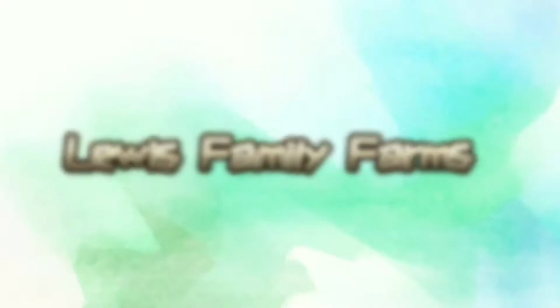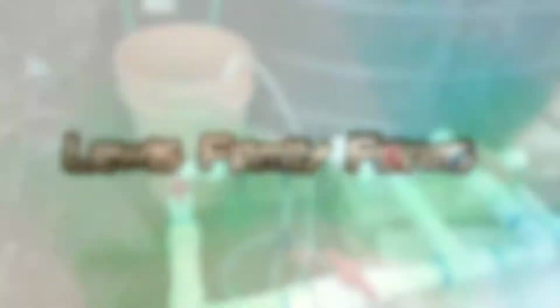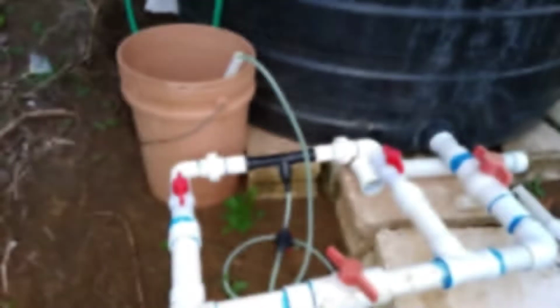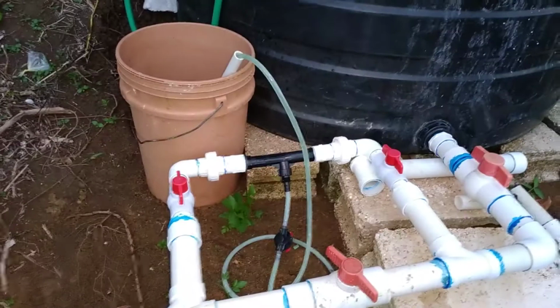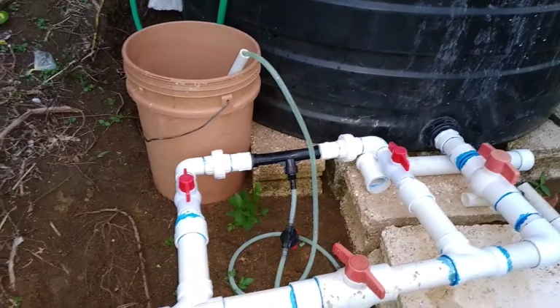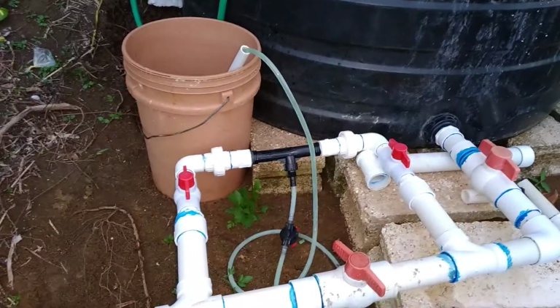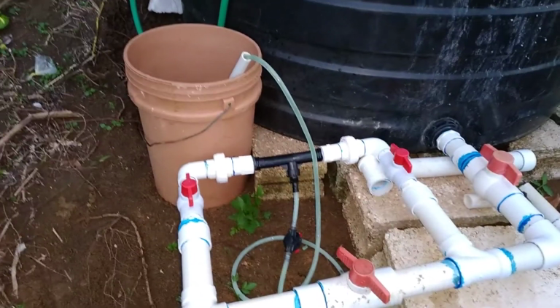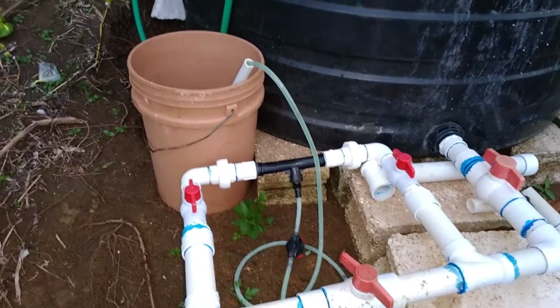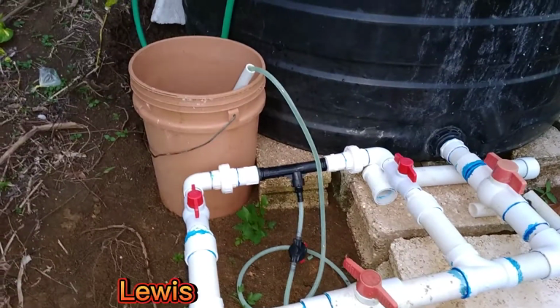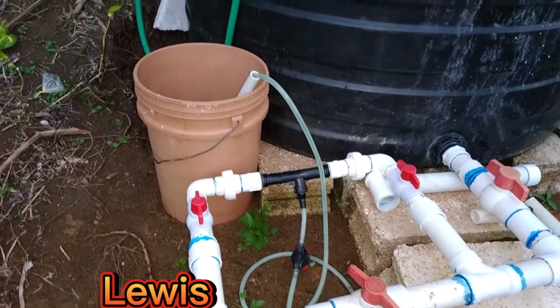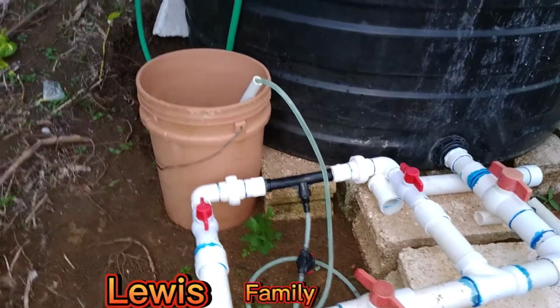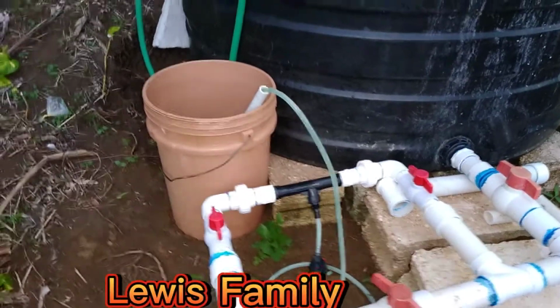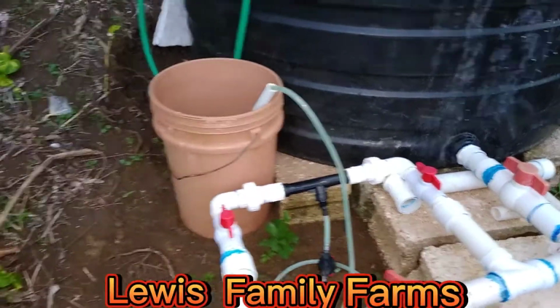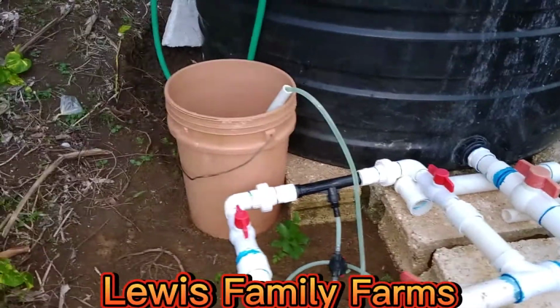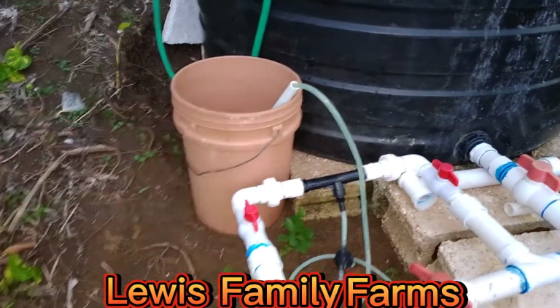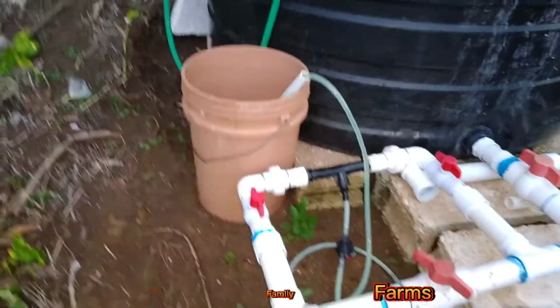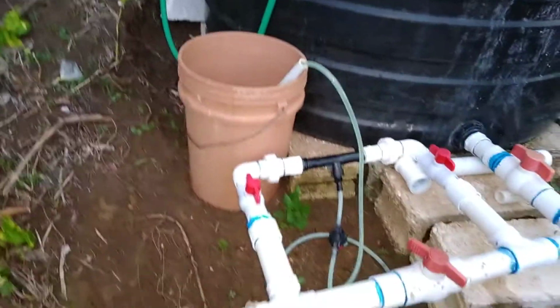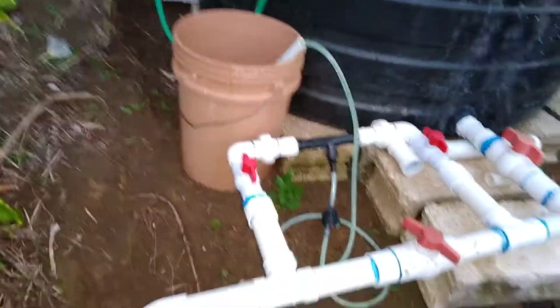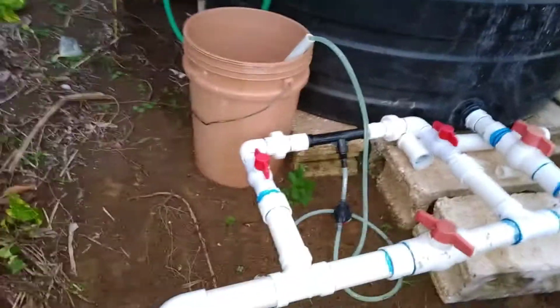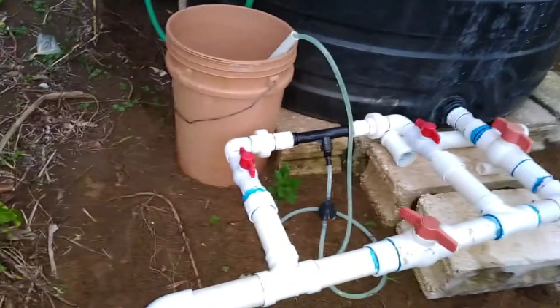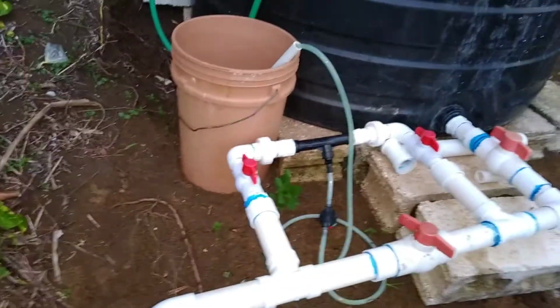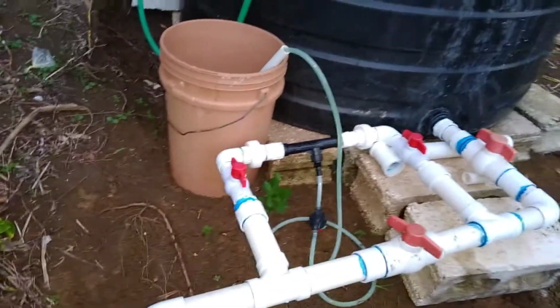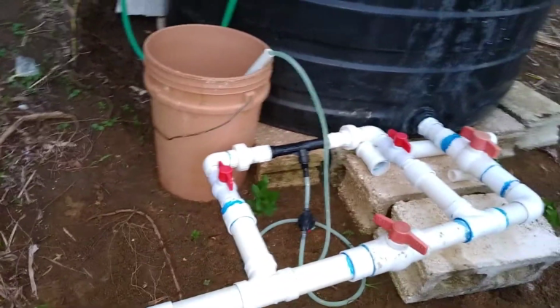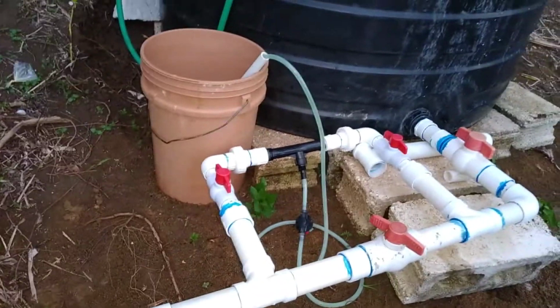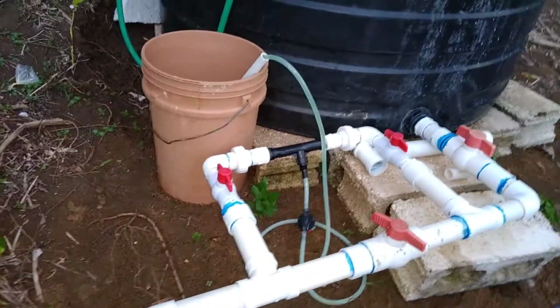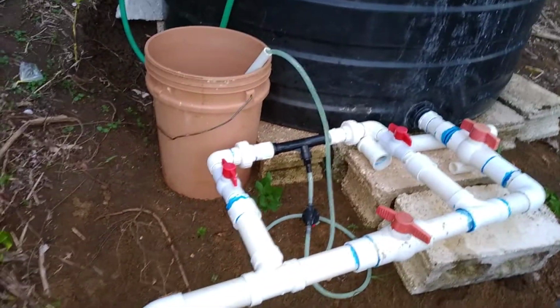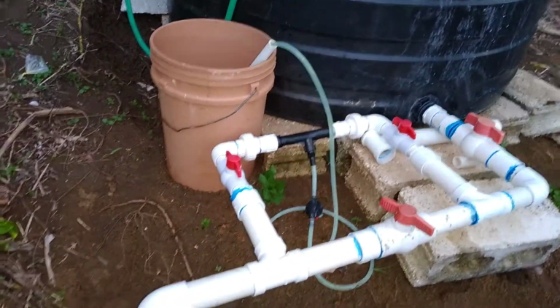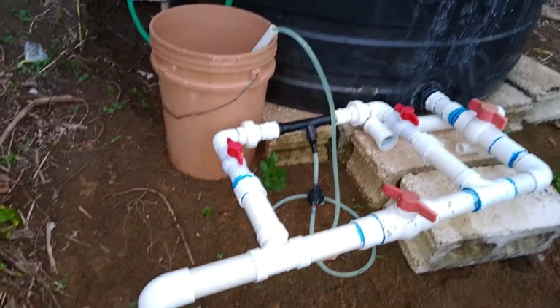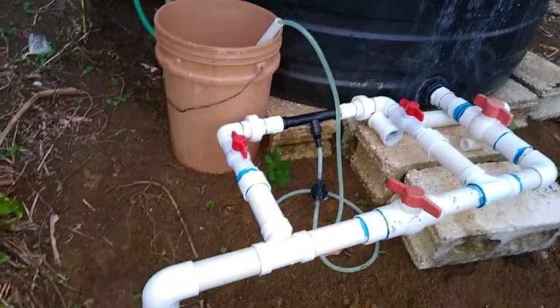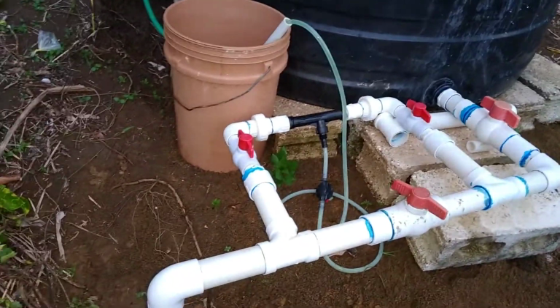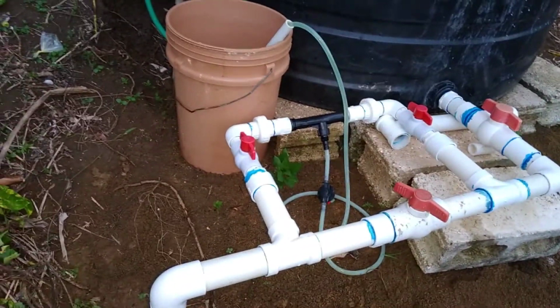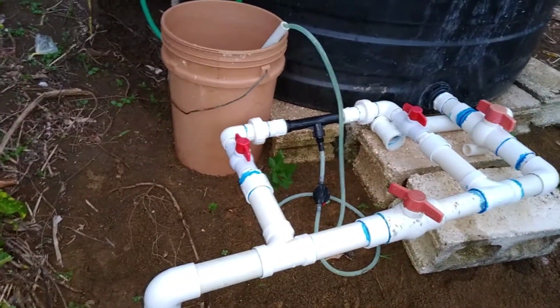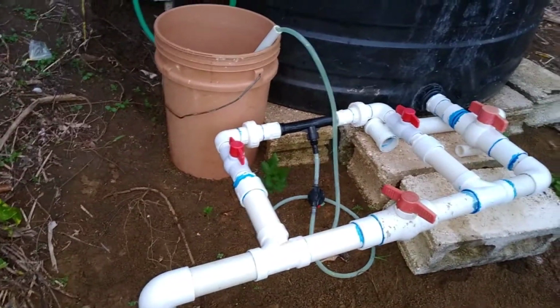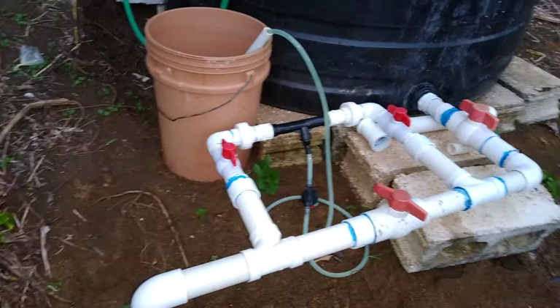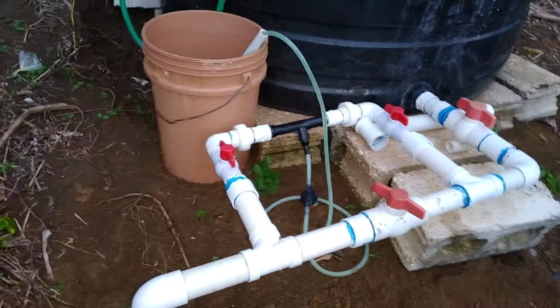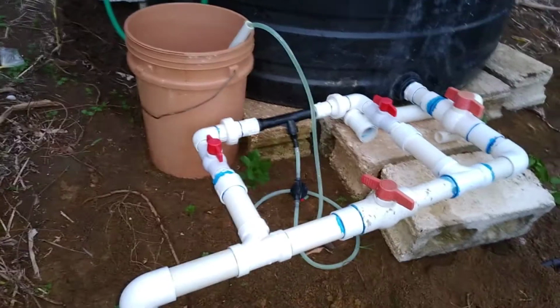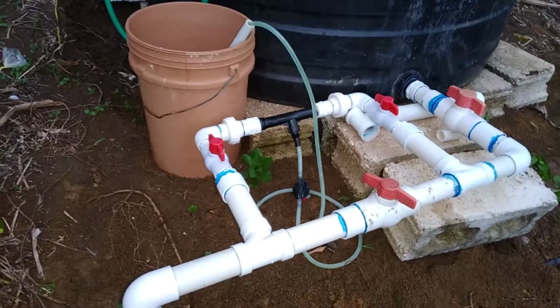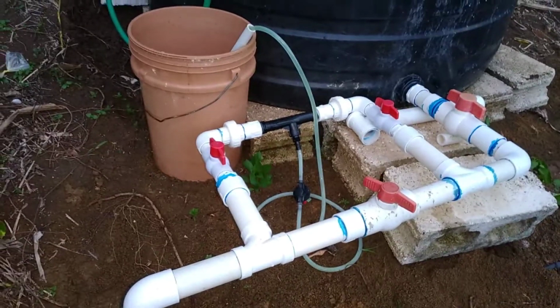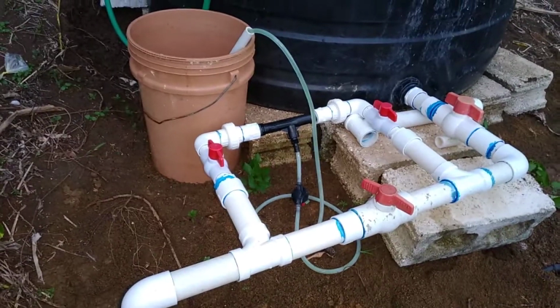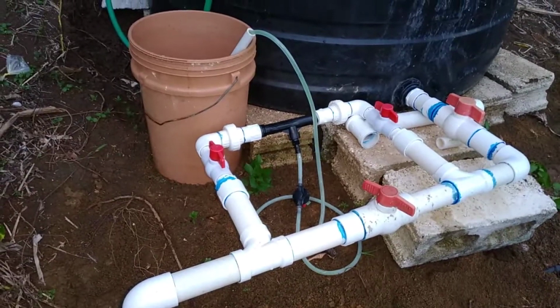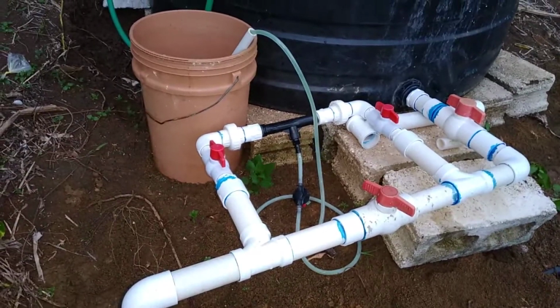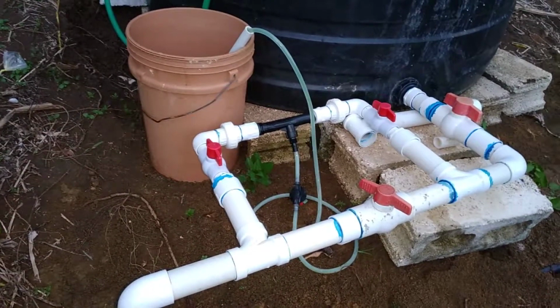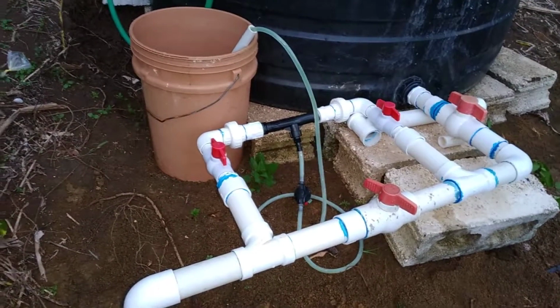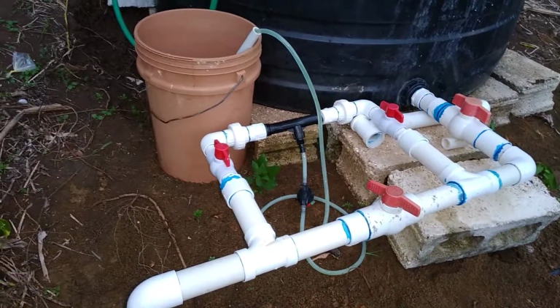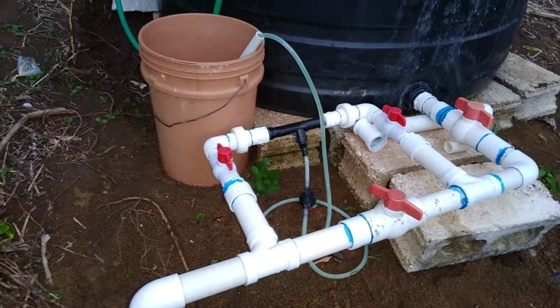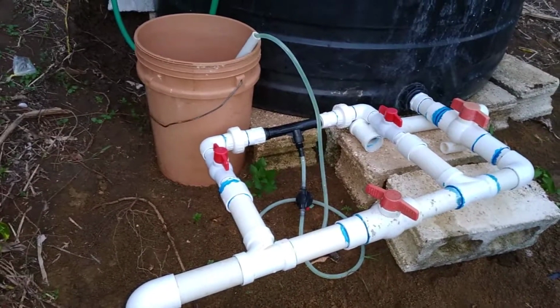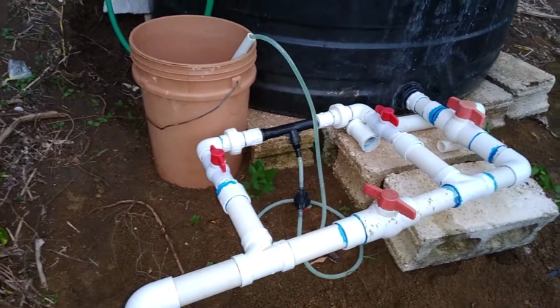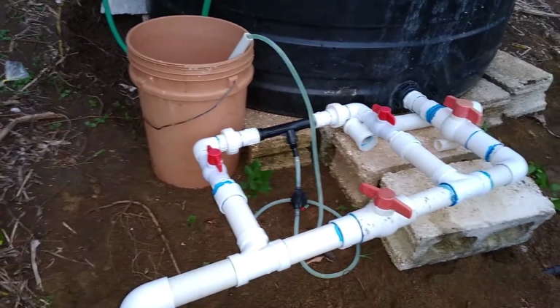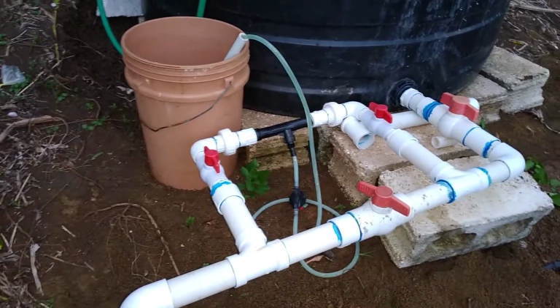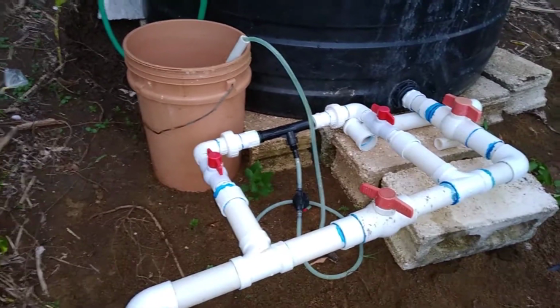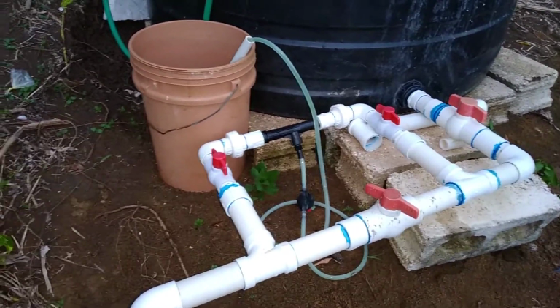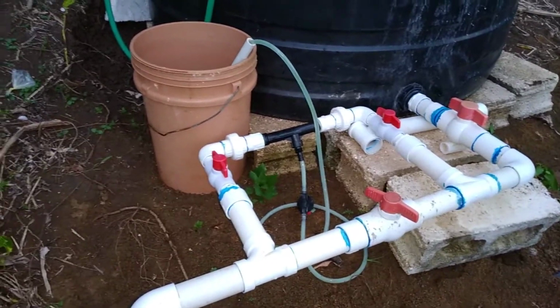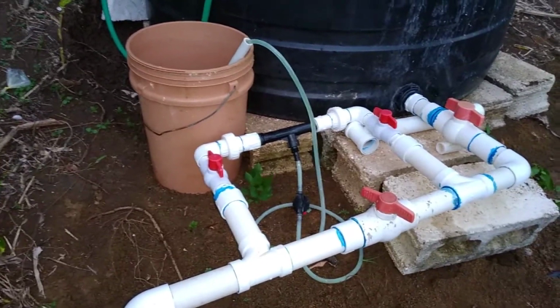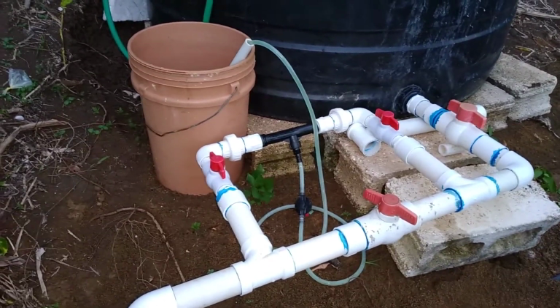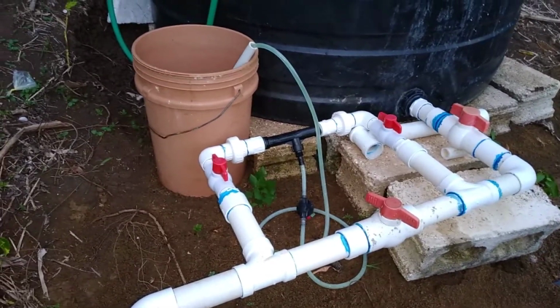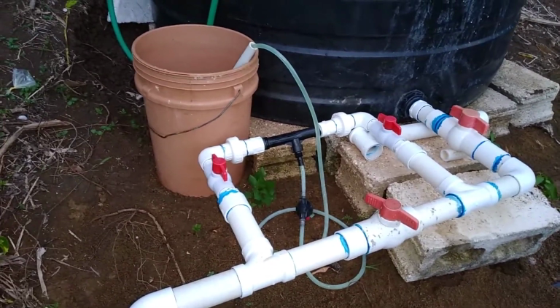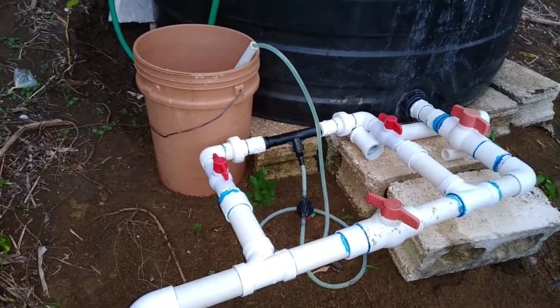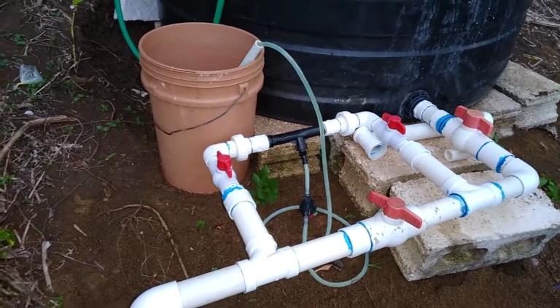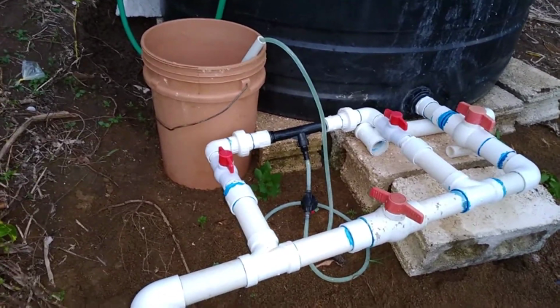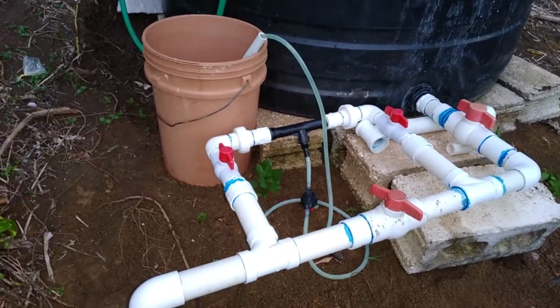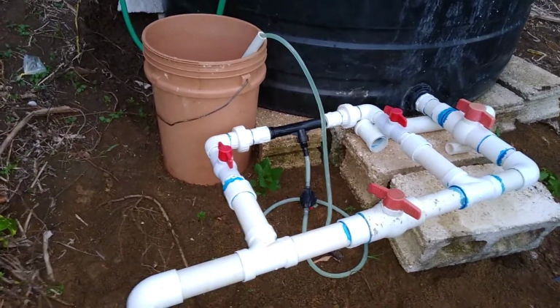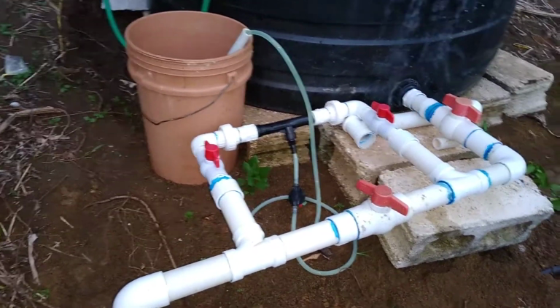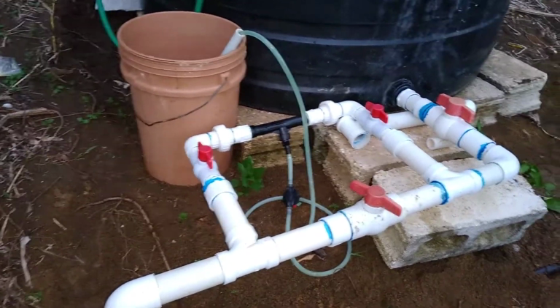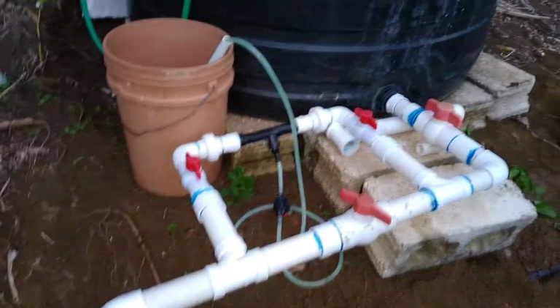Welcome back to Lewis Family Farms. We're just going to give you a little information and overview of our irrigation system.